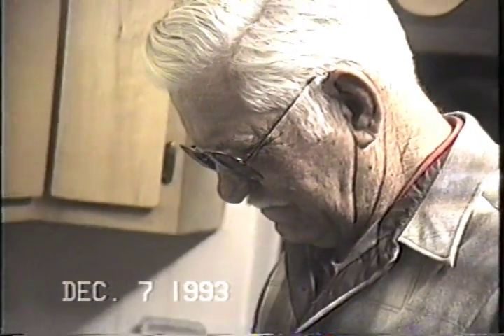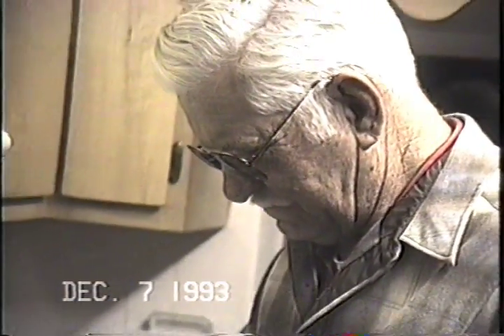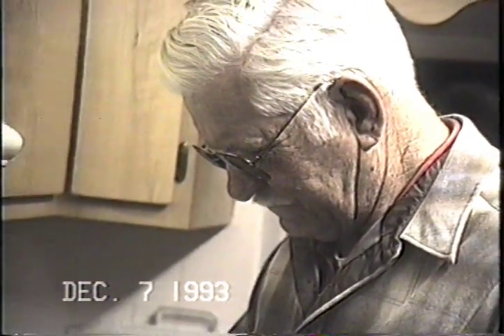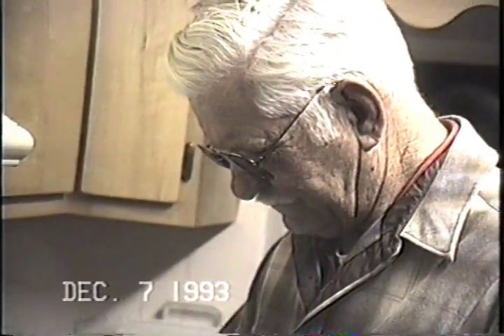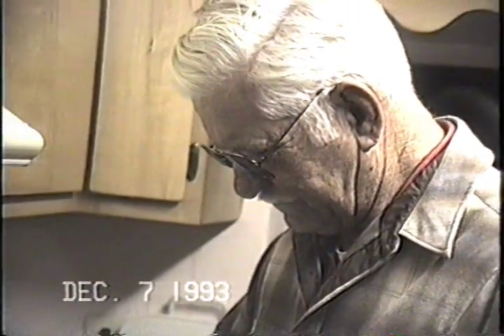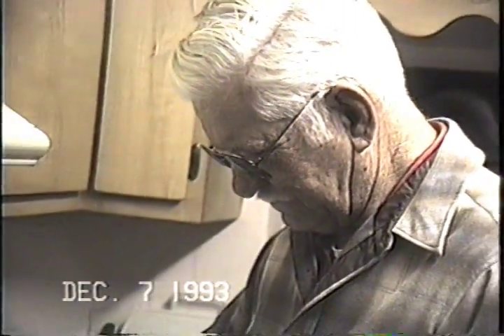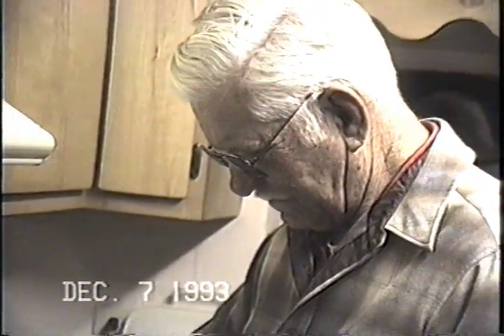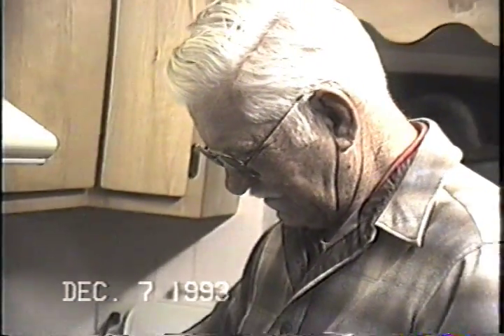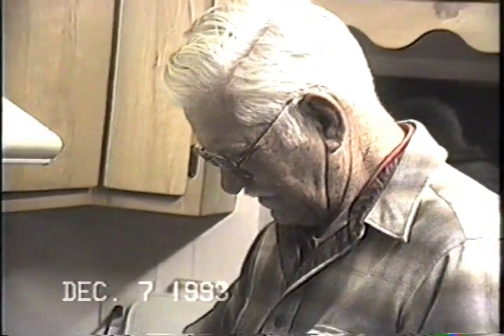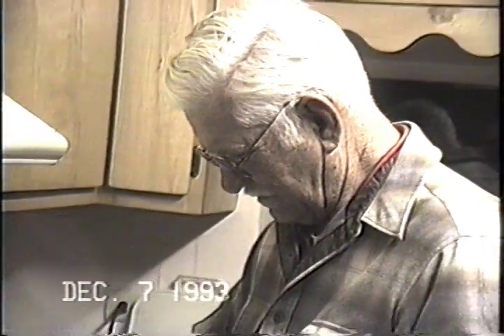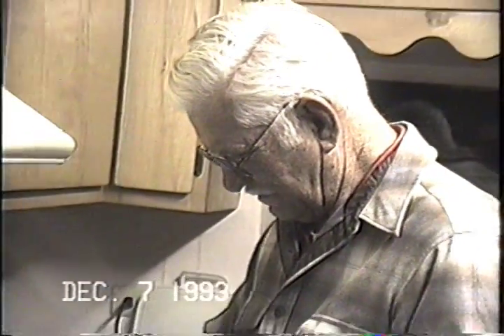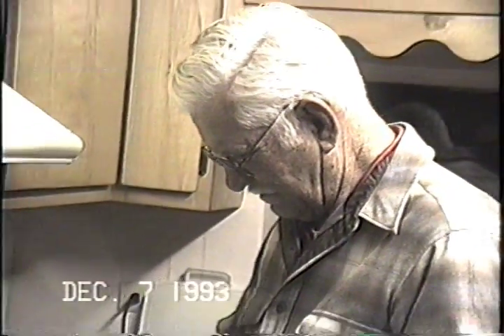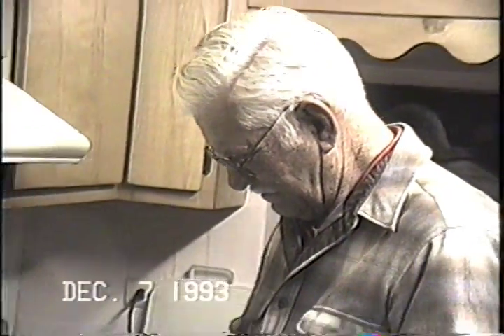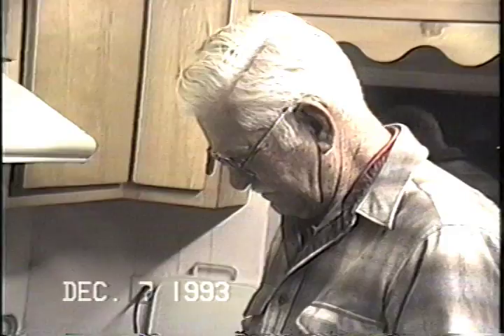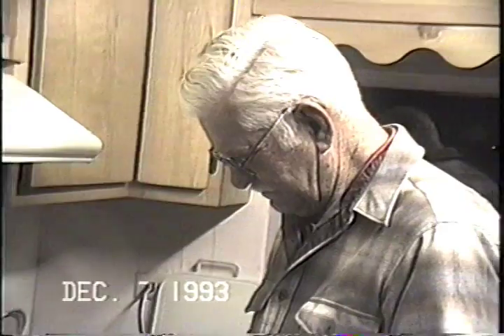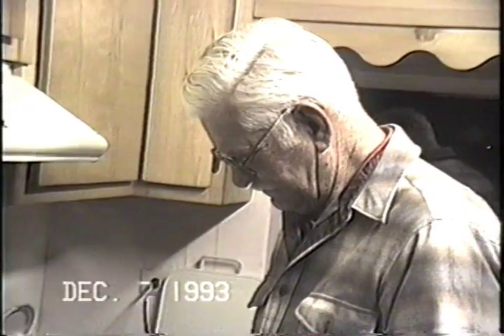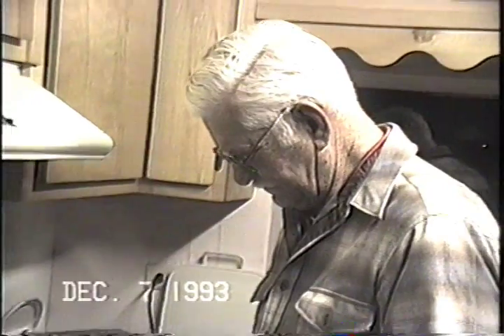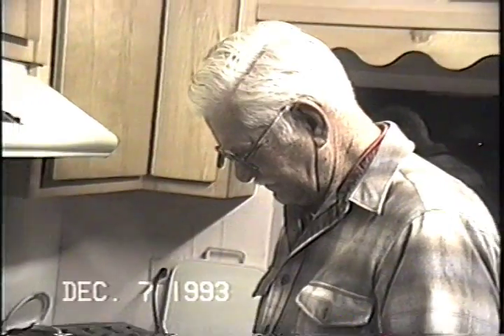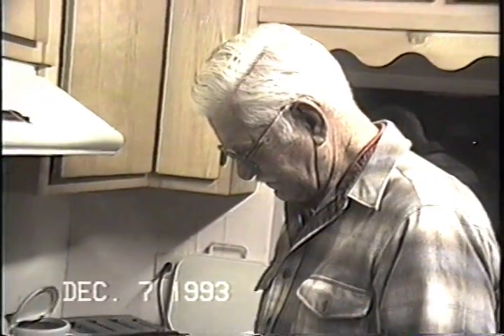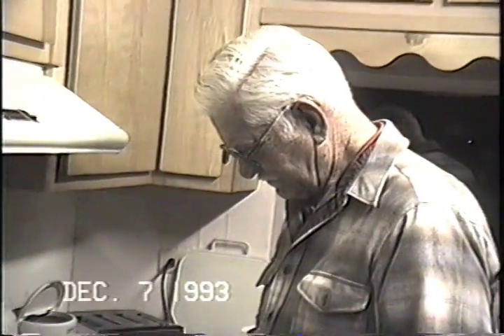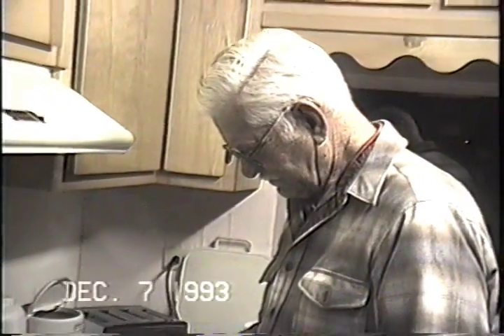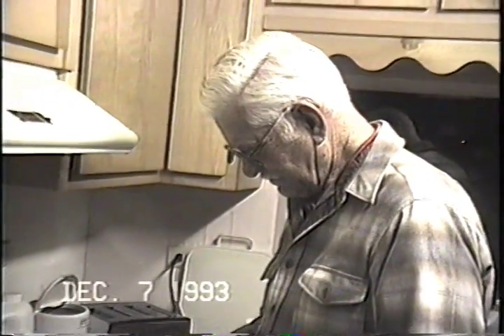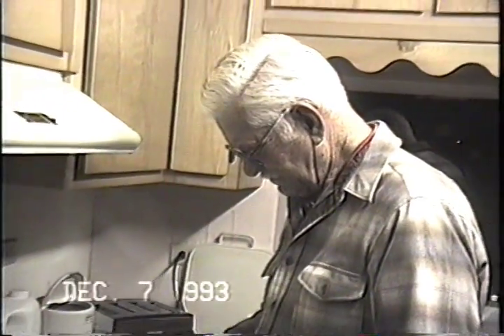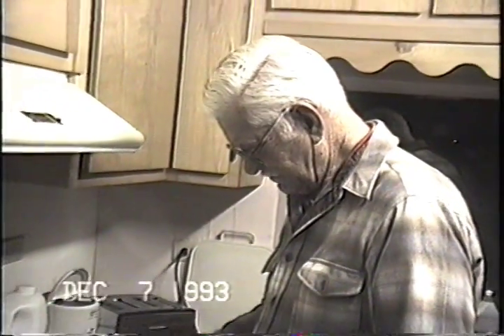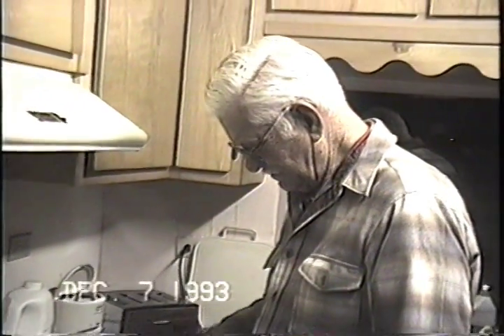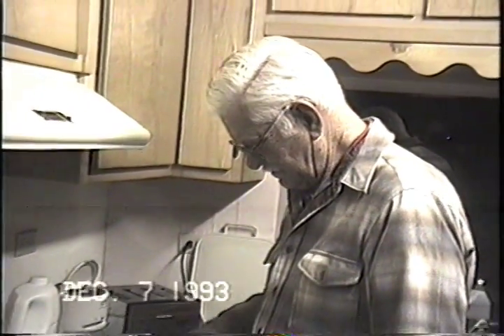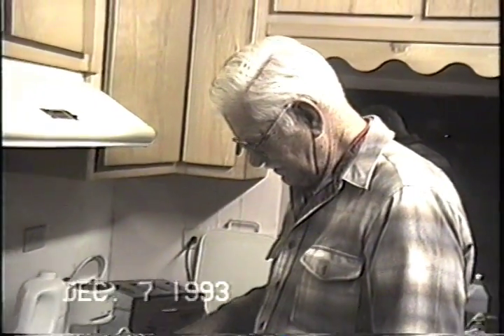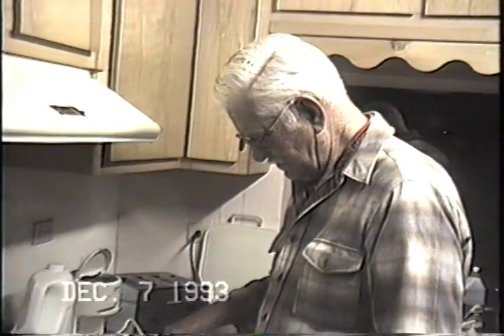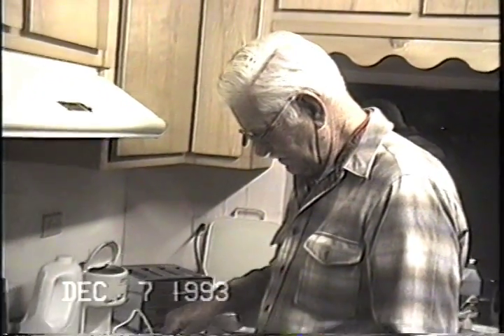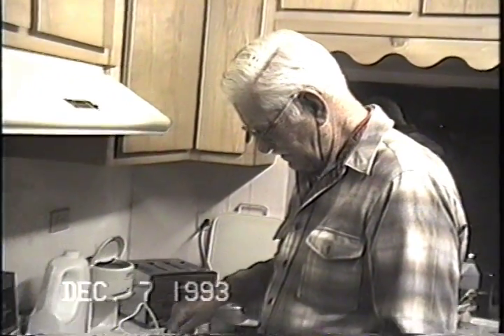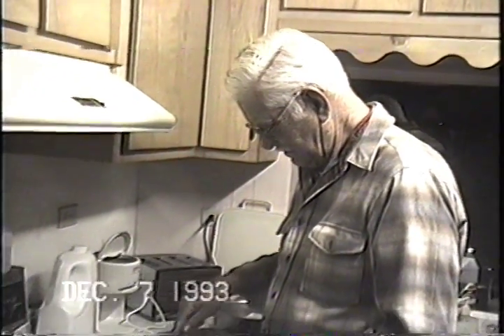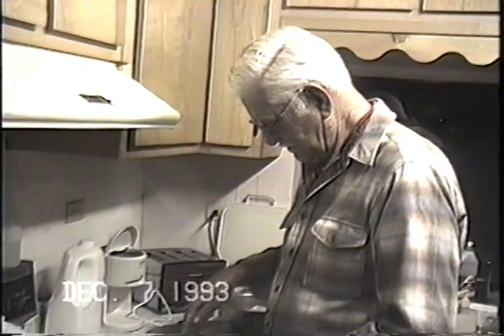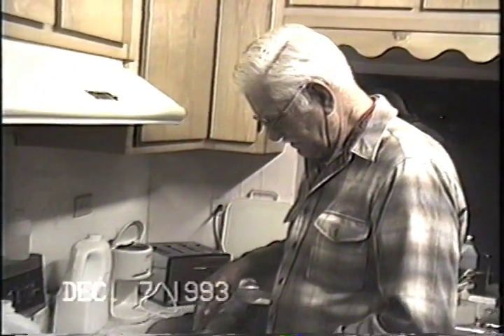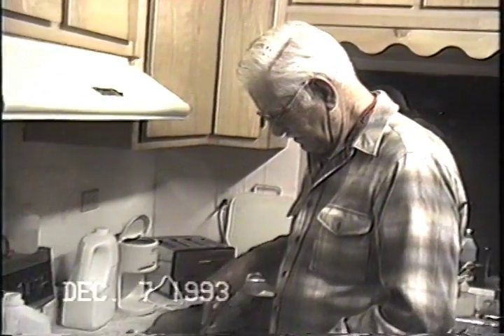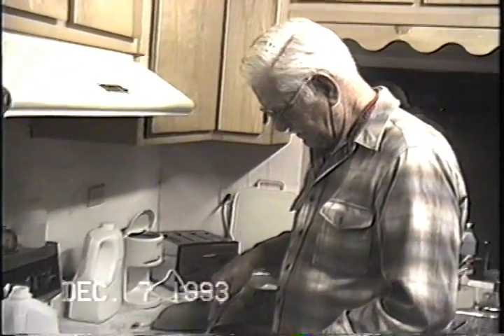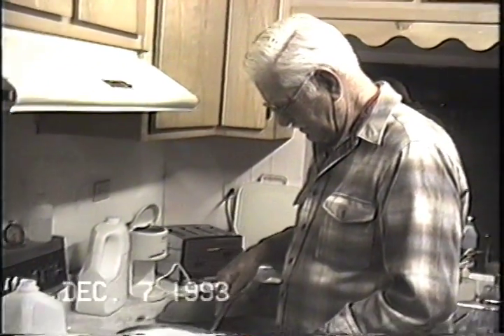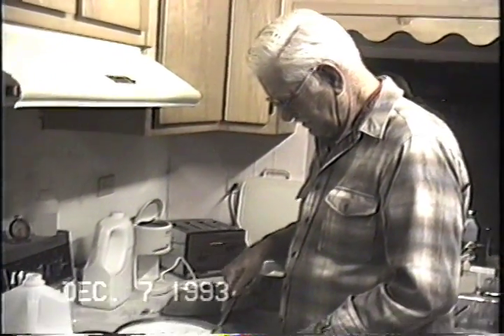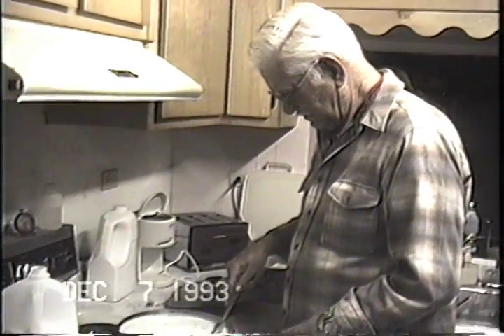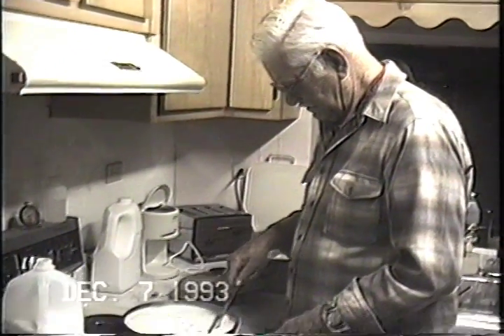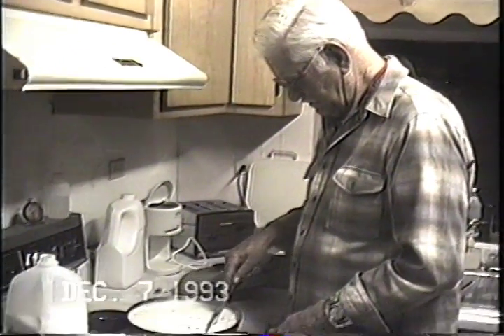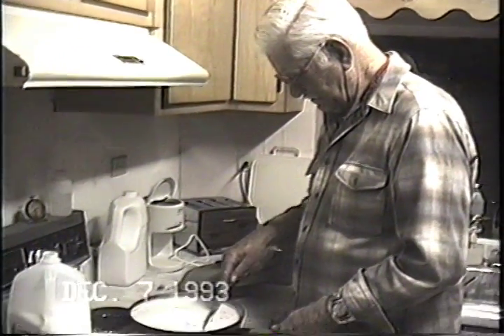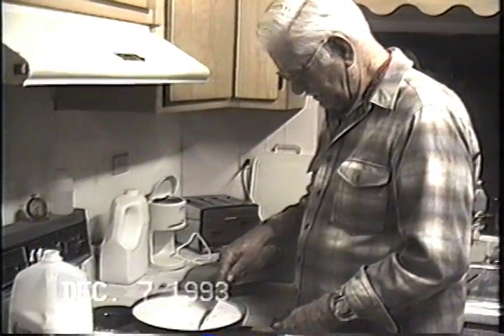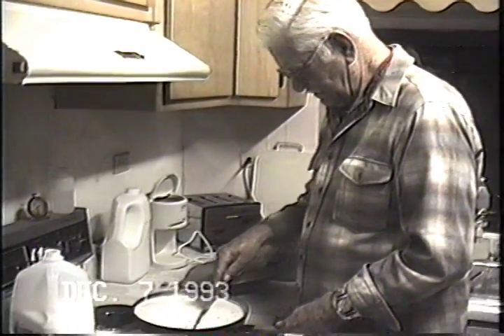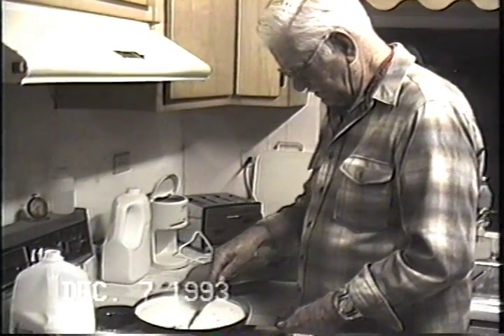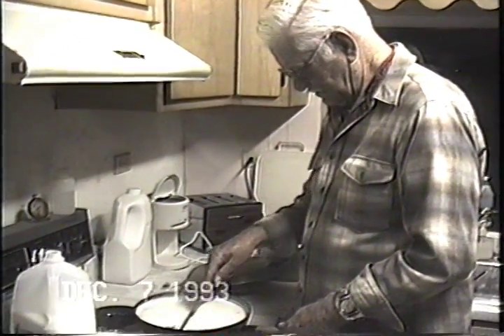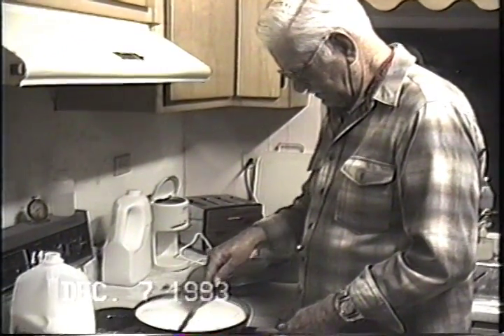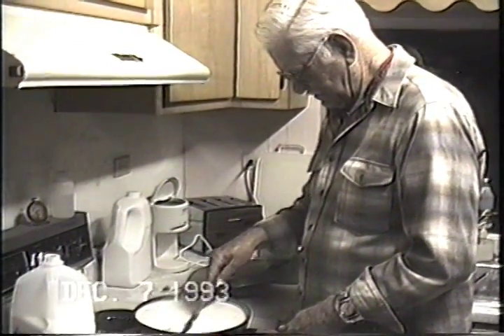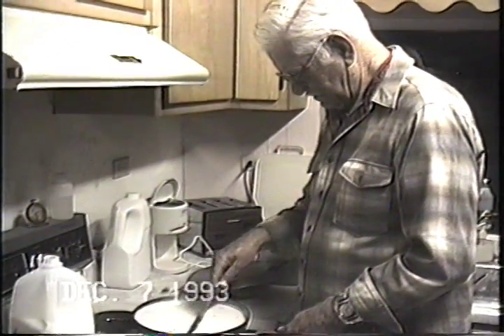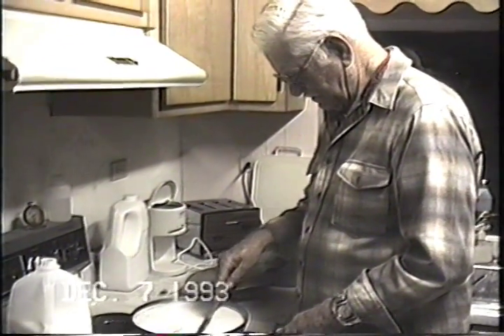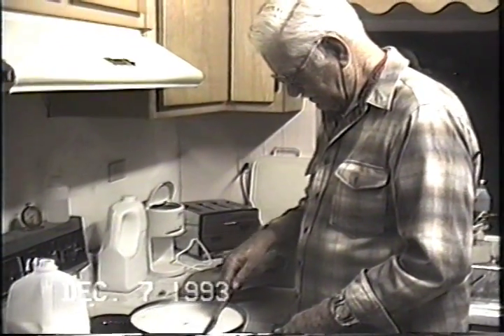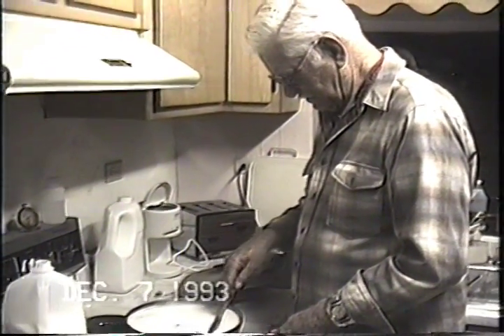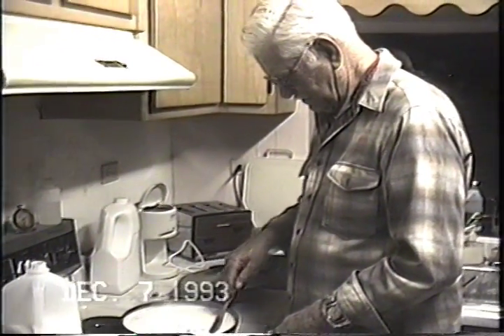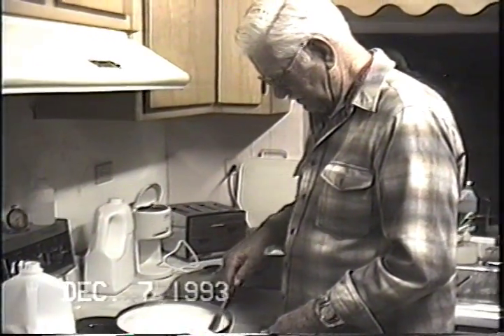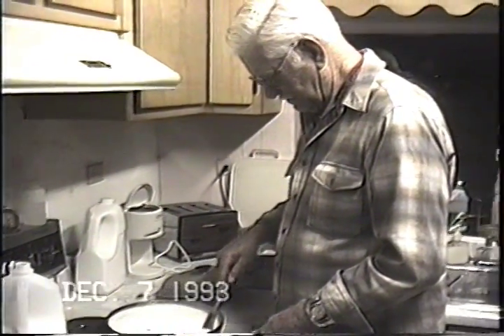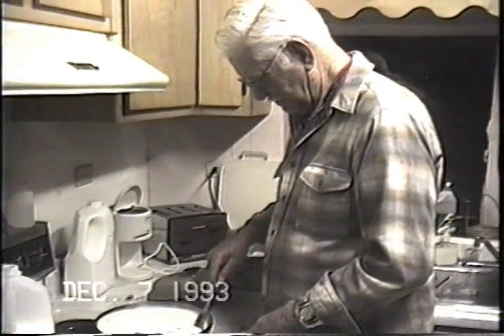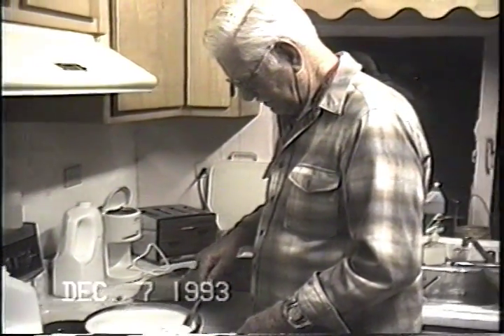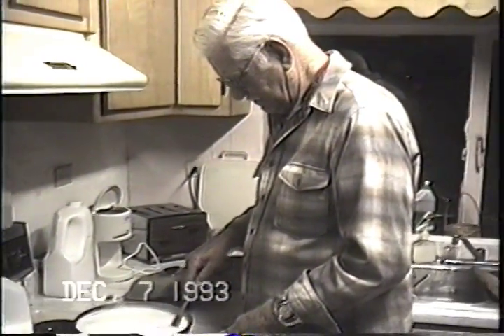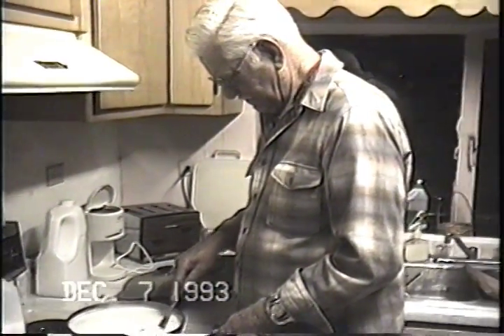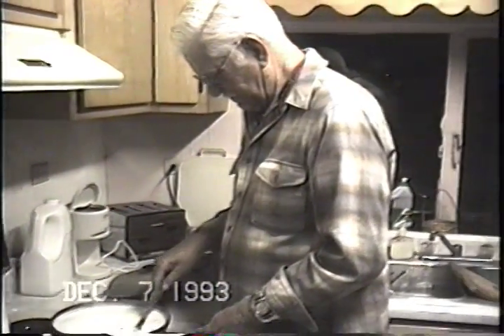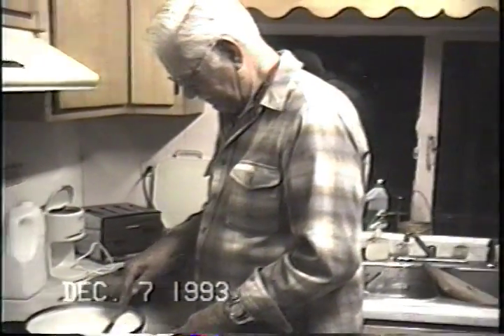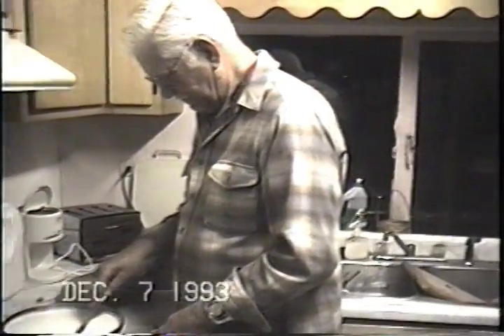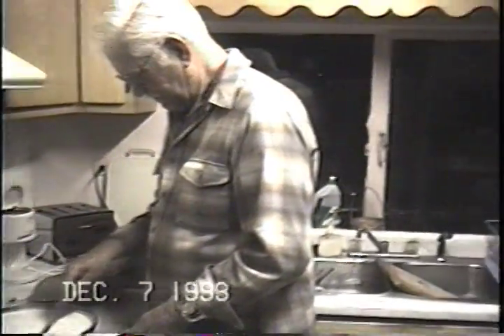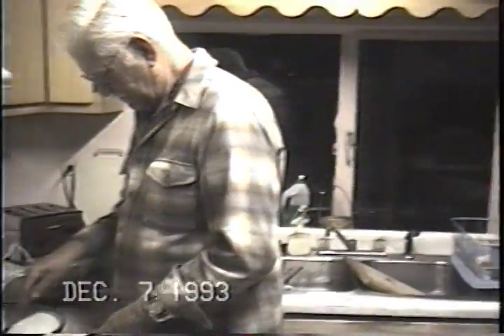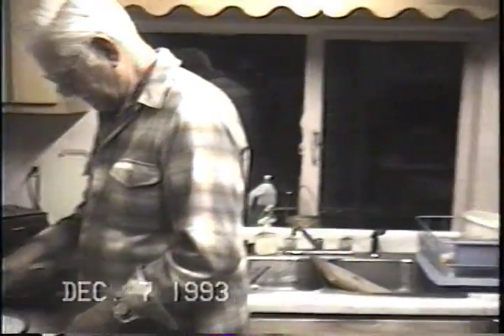Mmm. Ooh, that makes good gravy too. I haven't had that for a long time. Mama used to make that a lot.